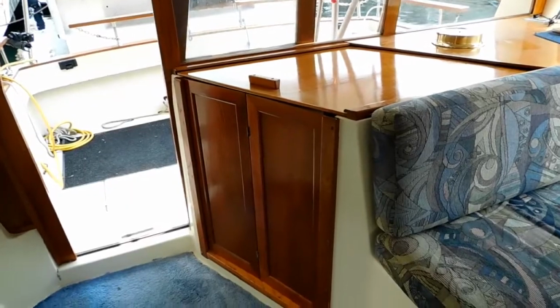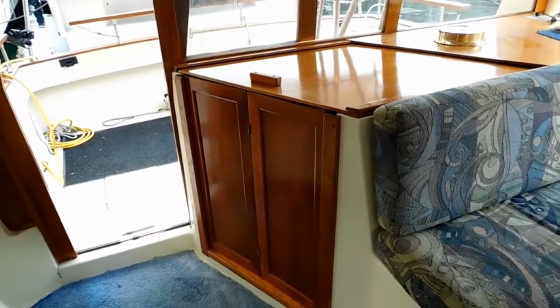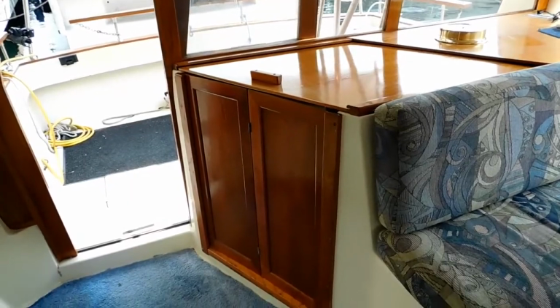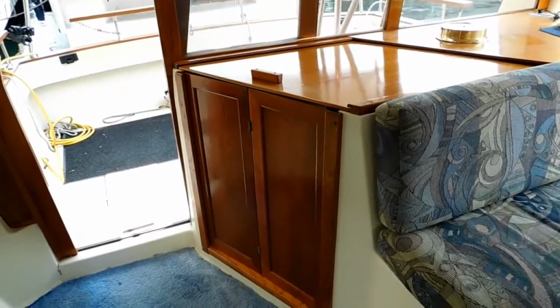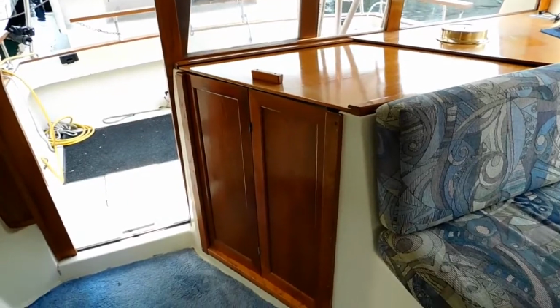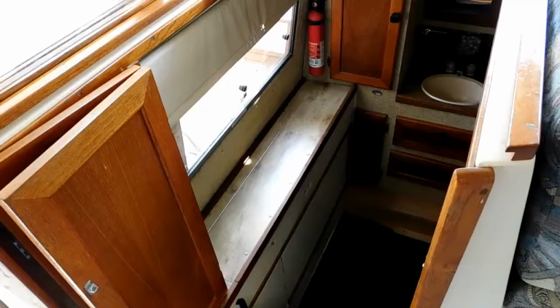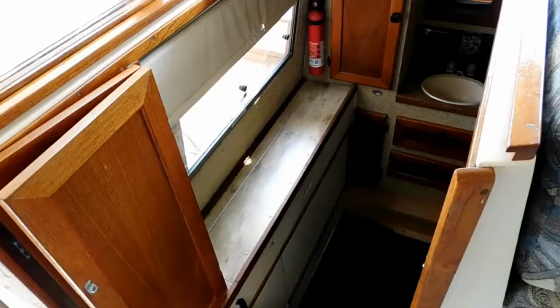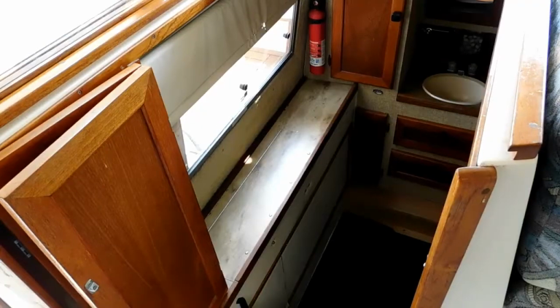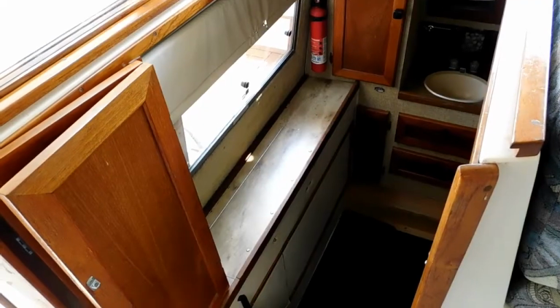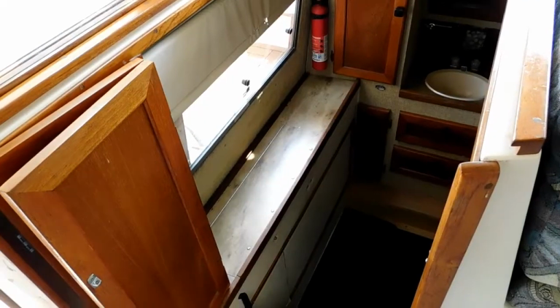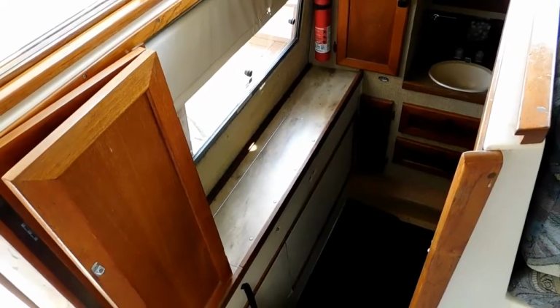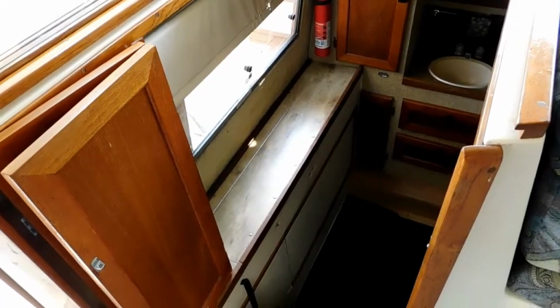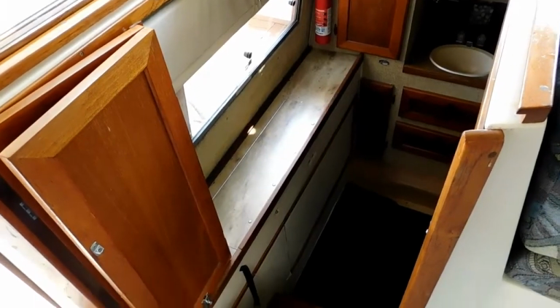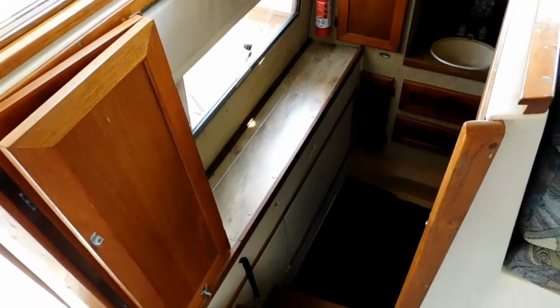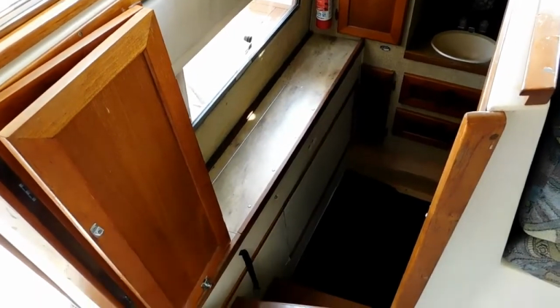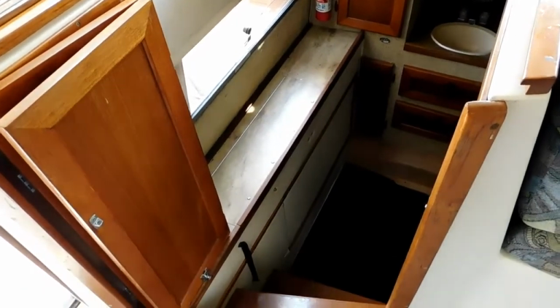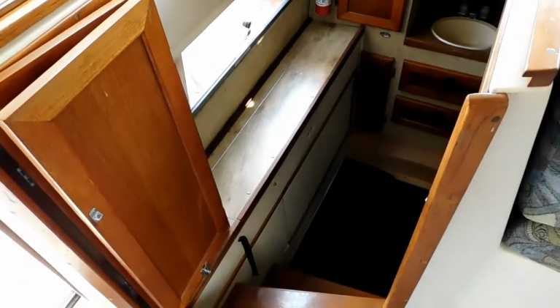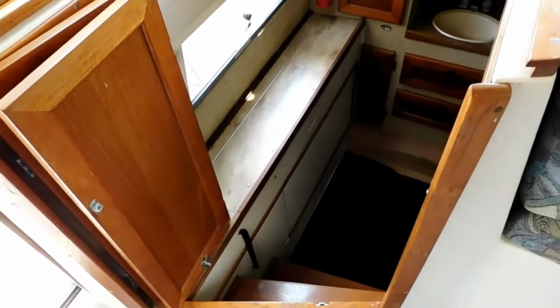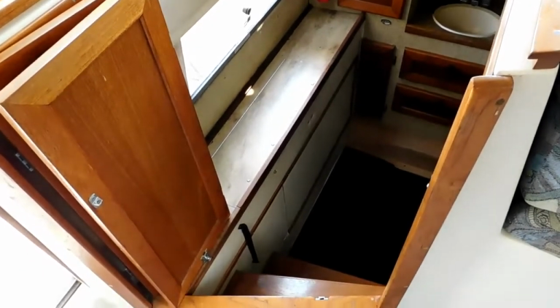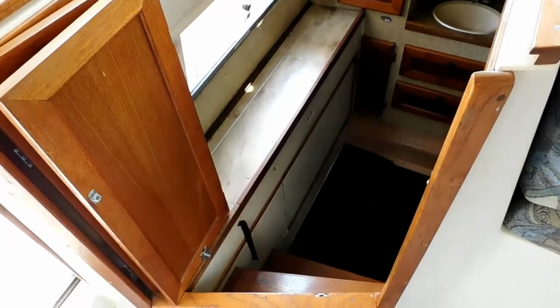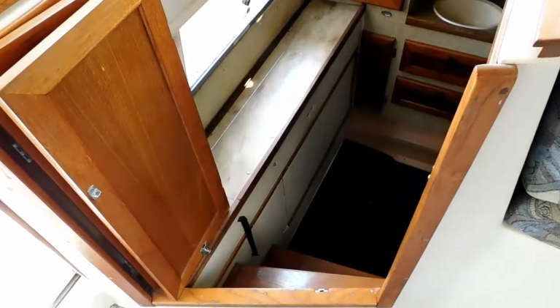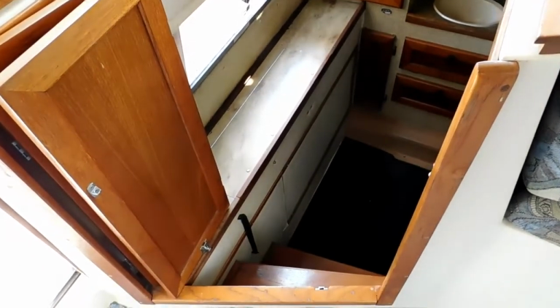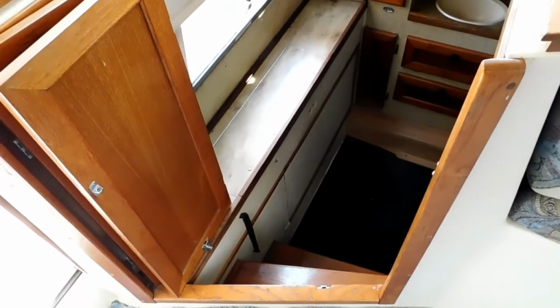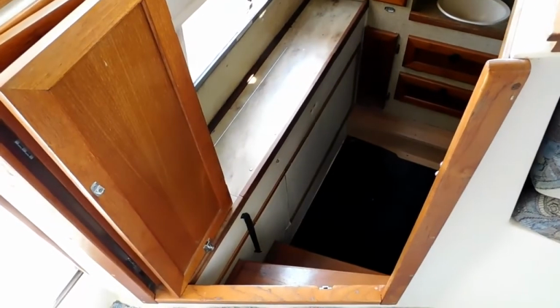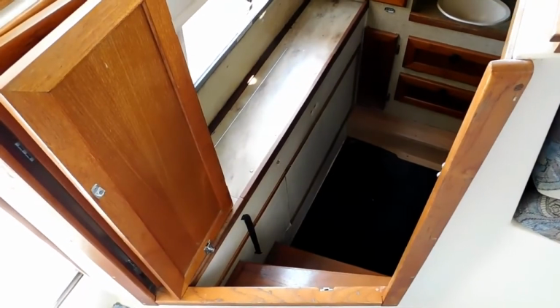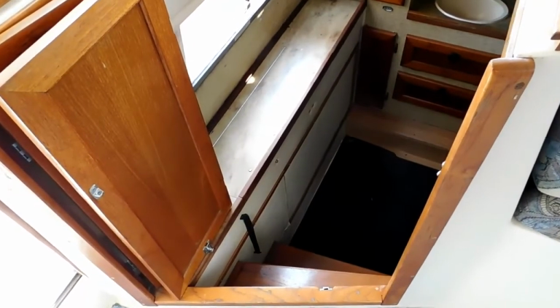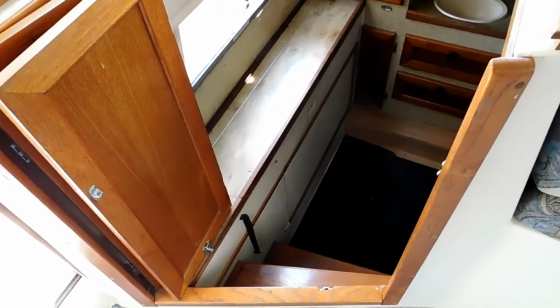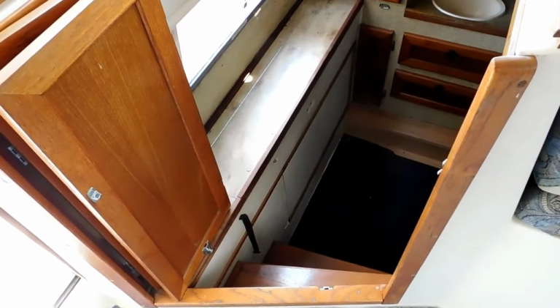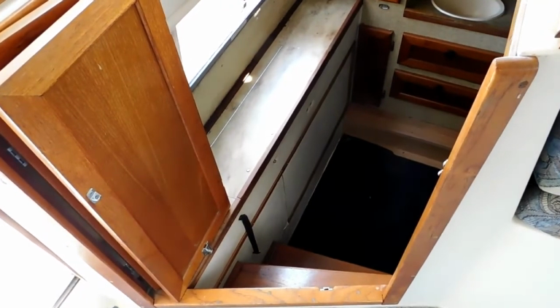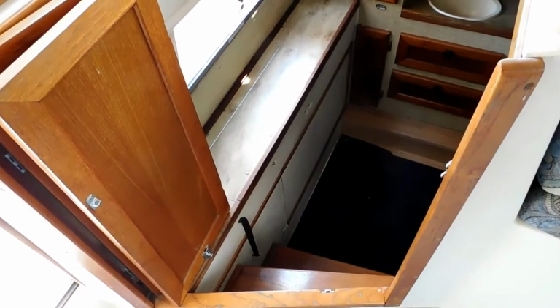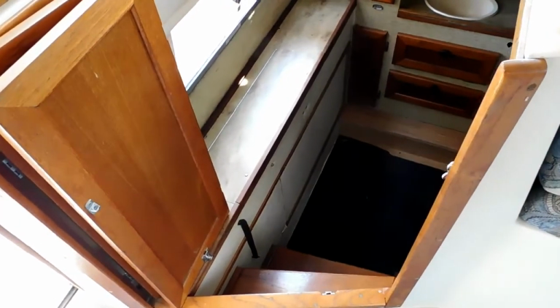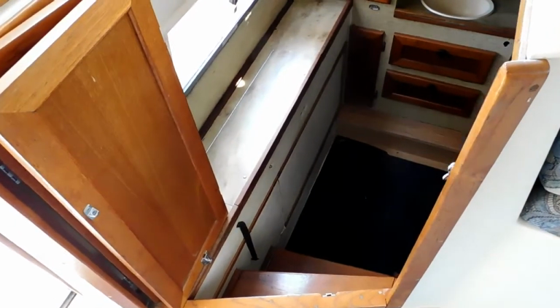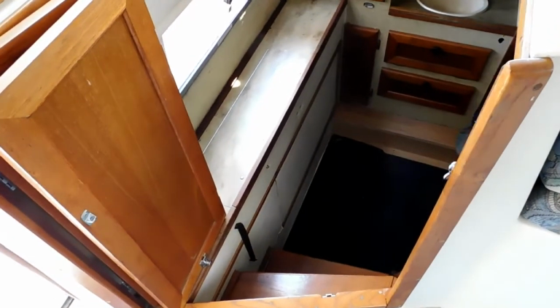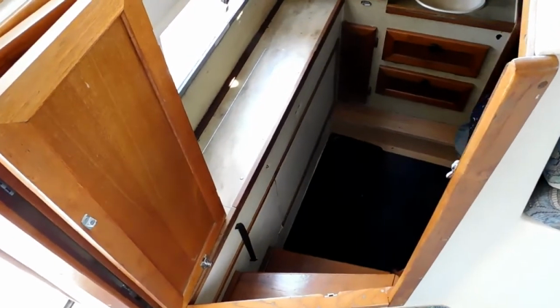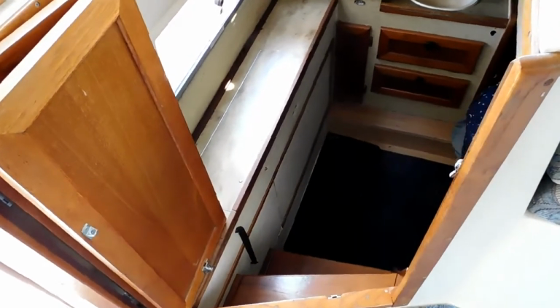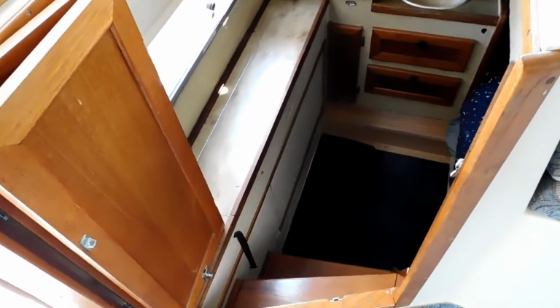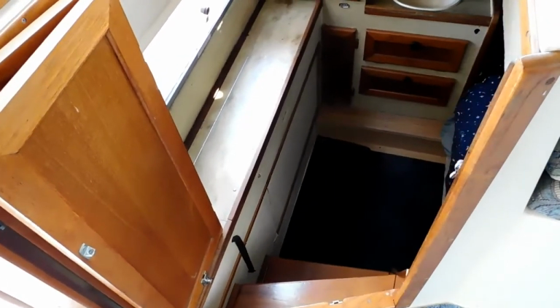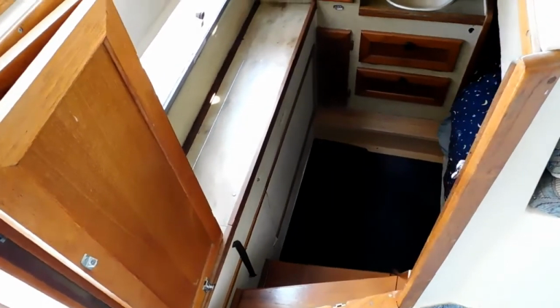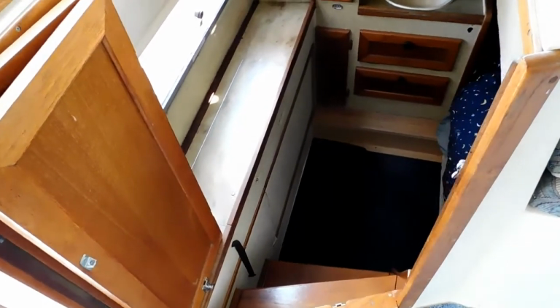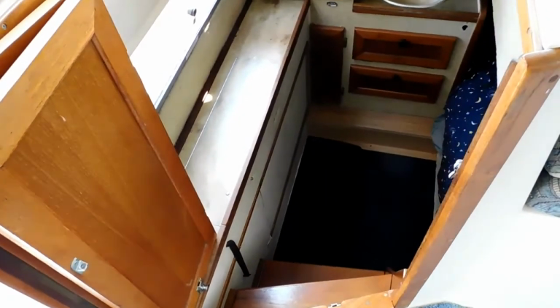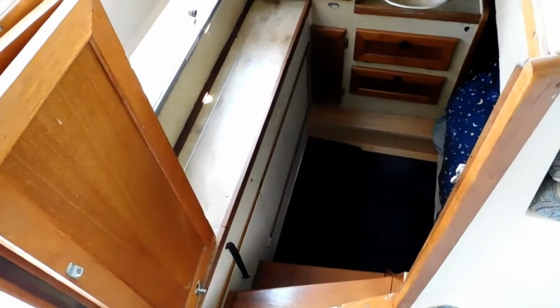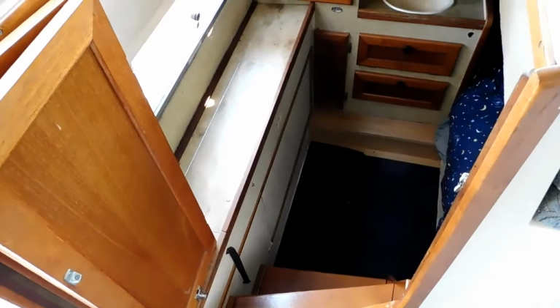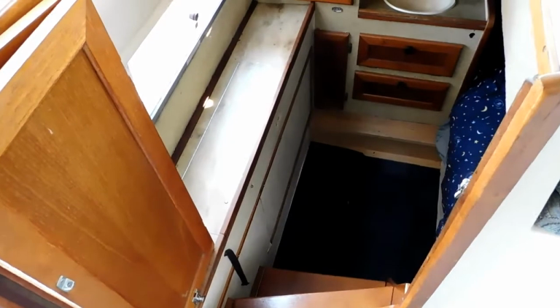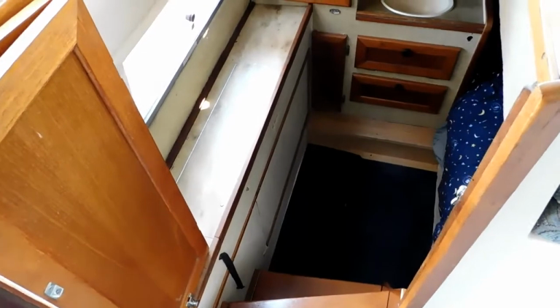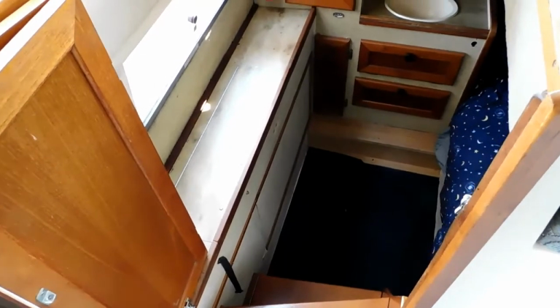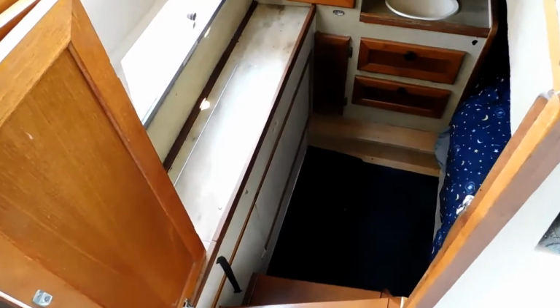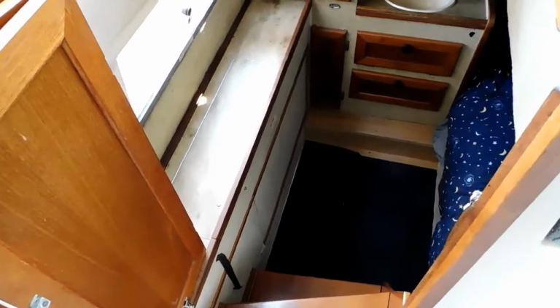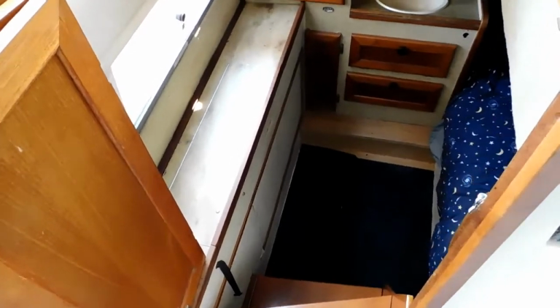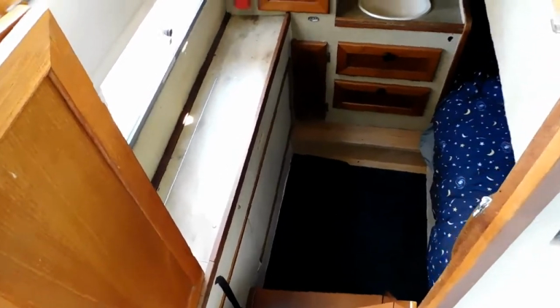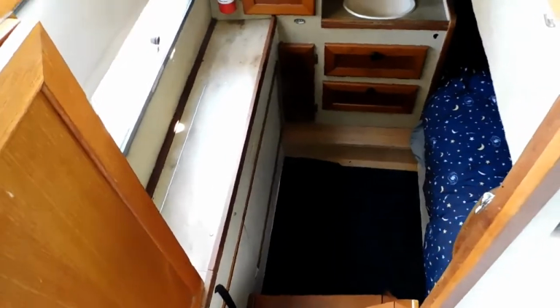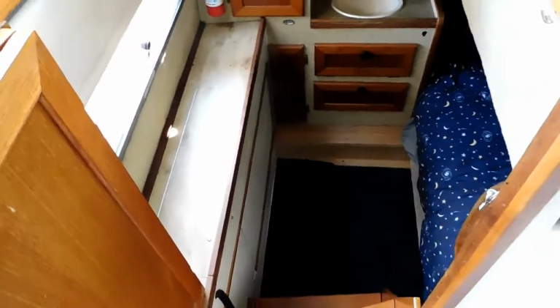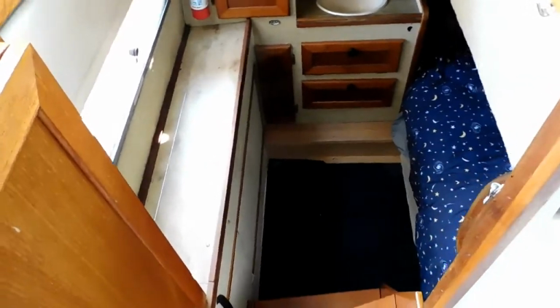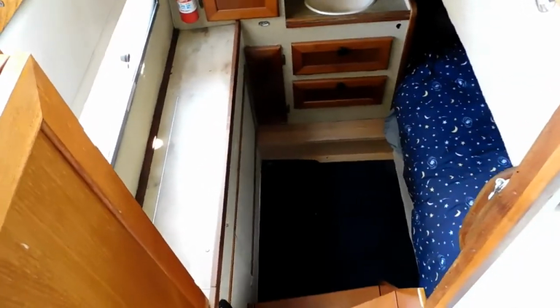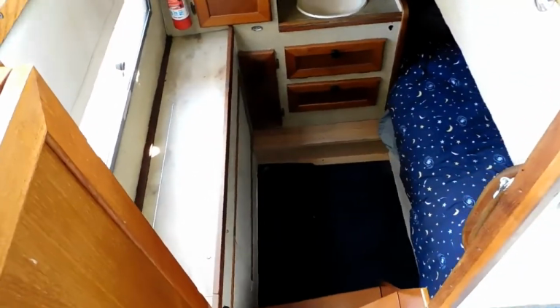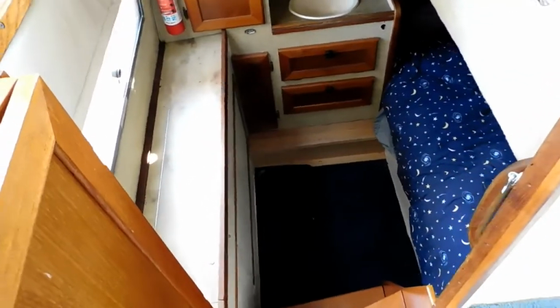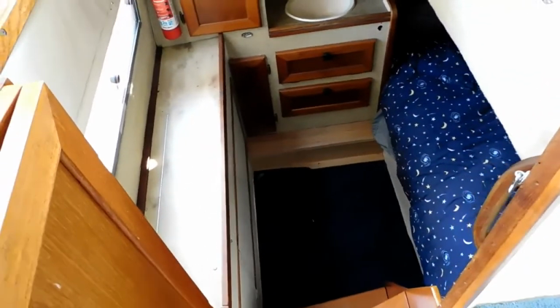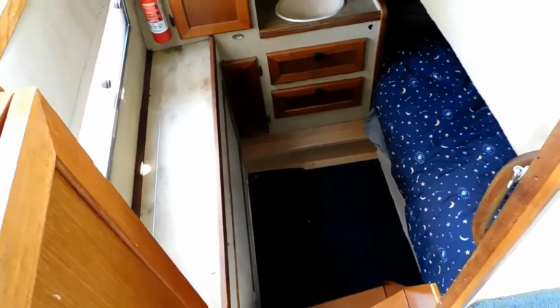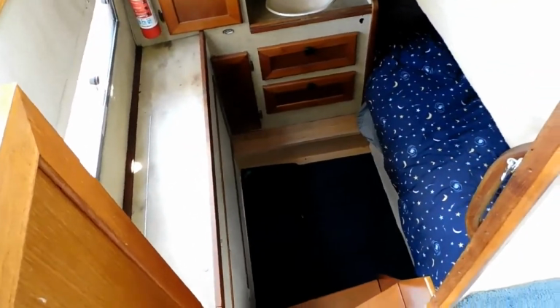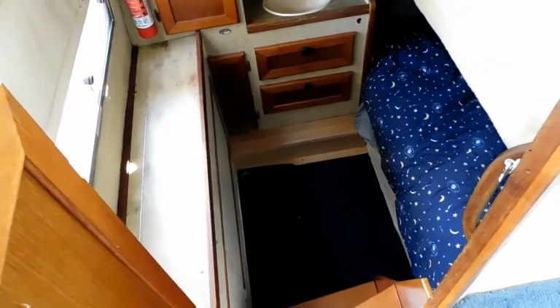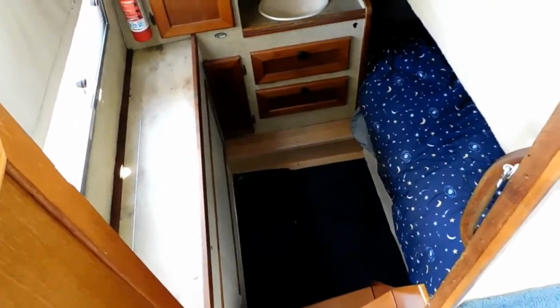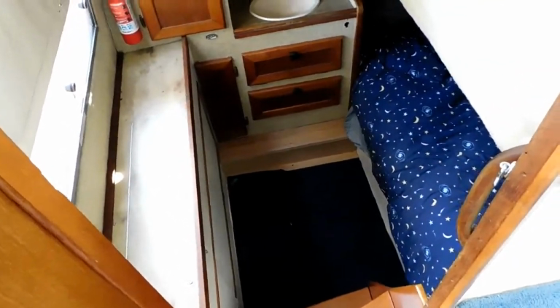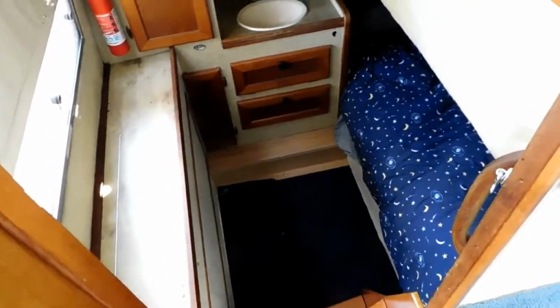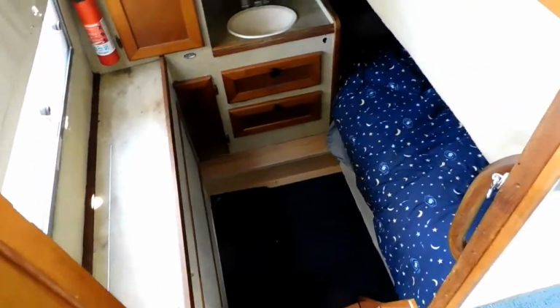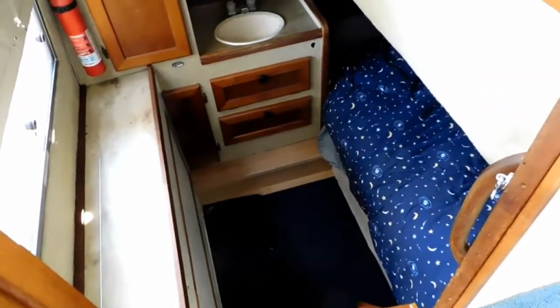There's a companionway into the lower cabin which is a double berth with its own private sink.